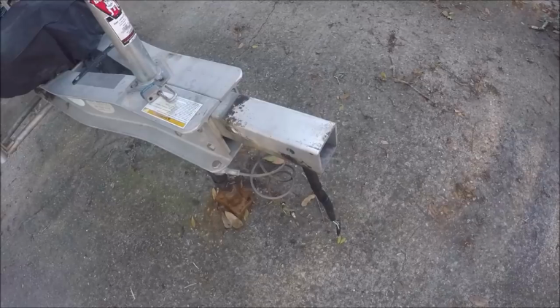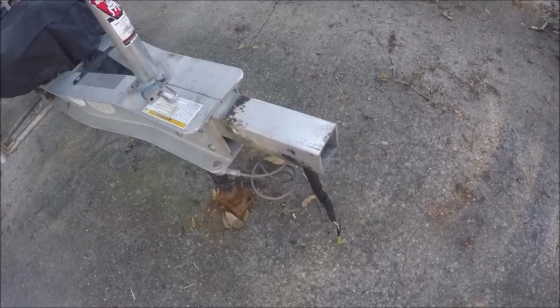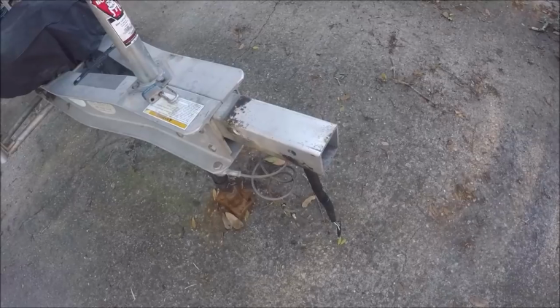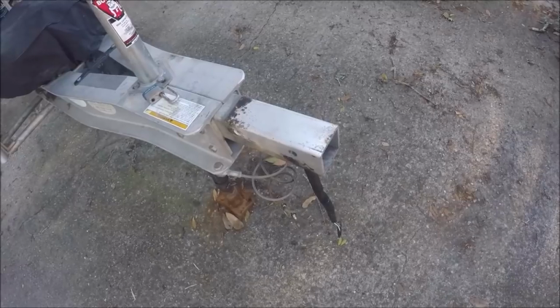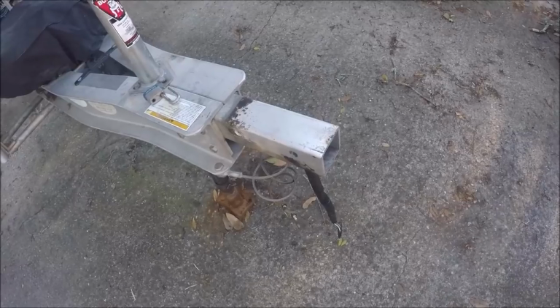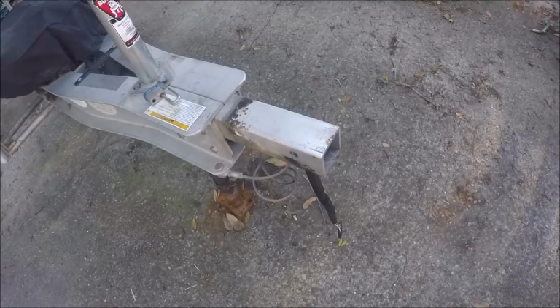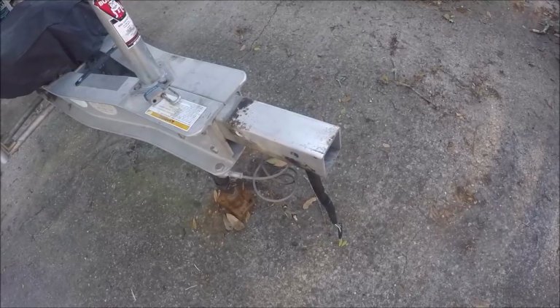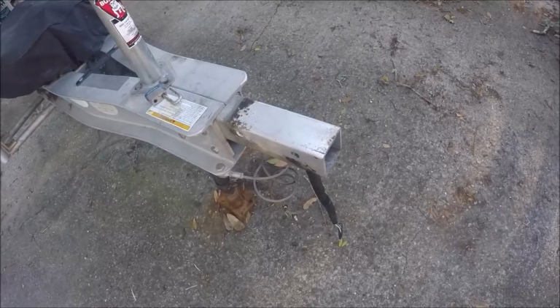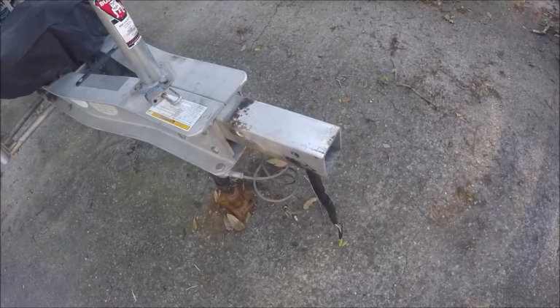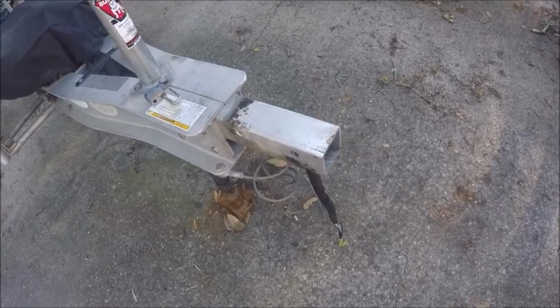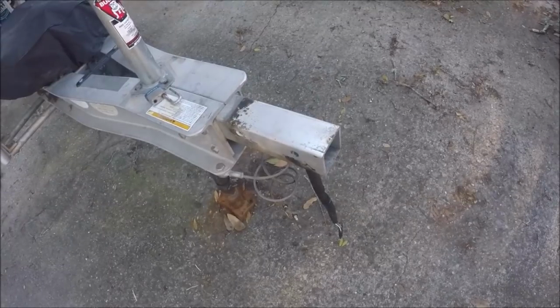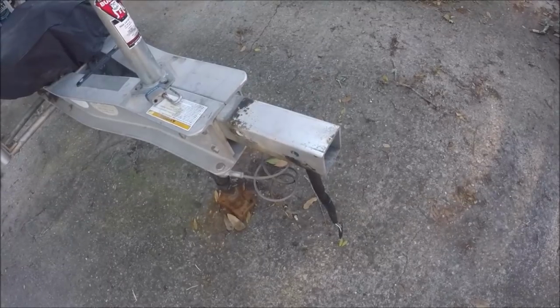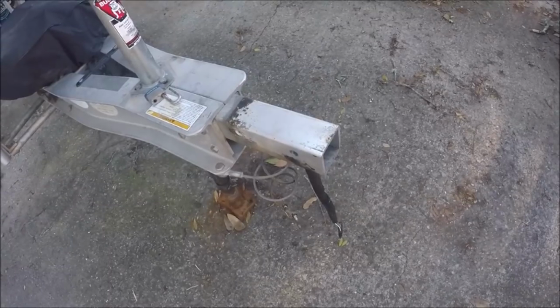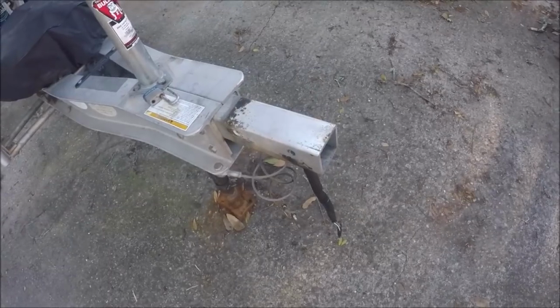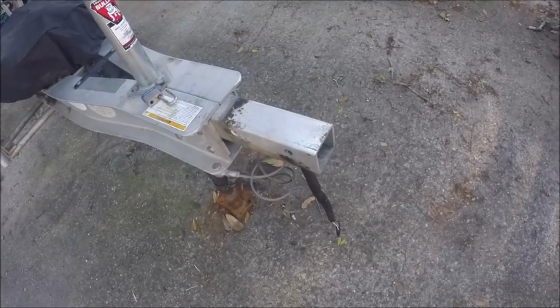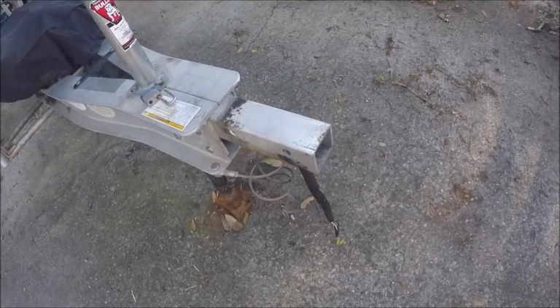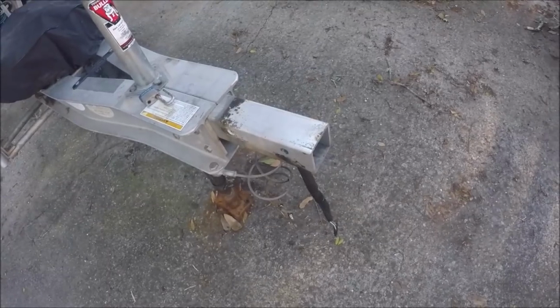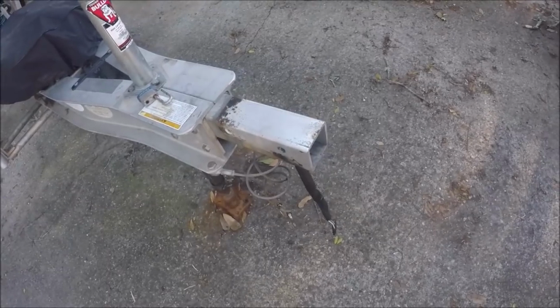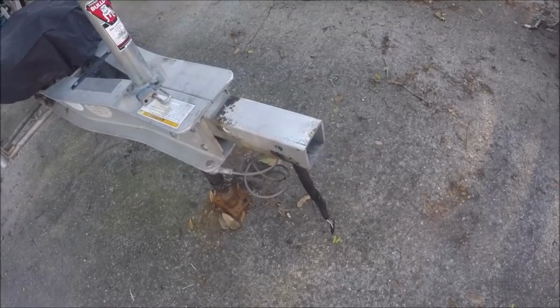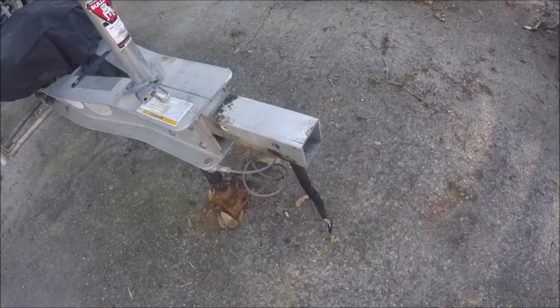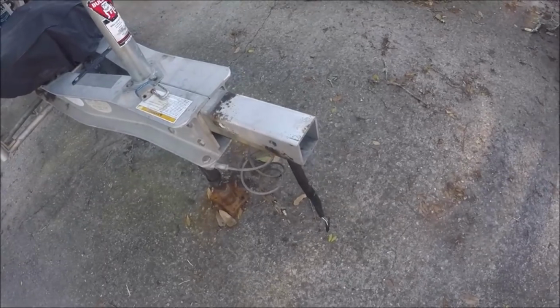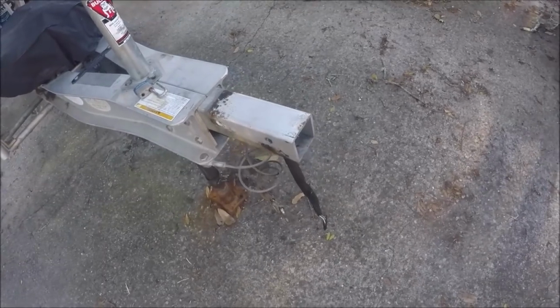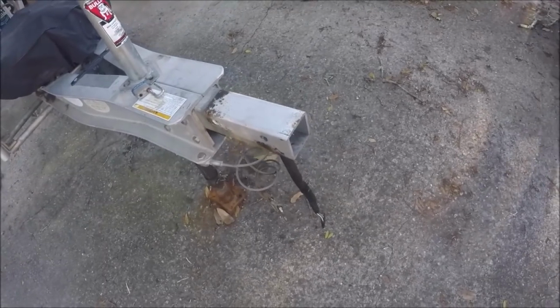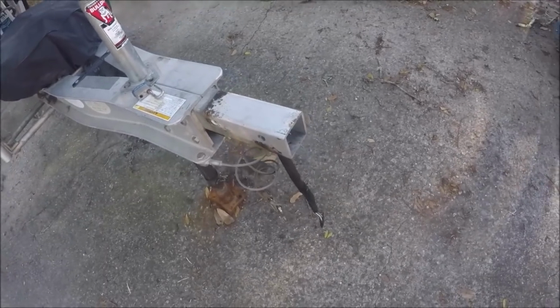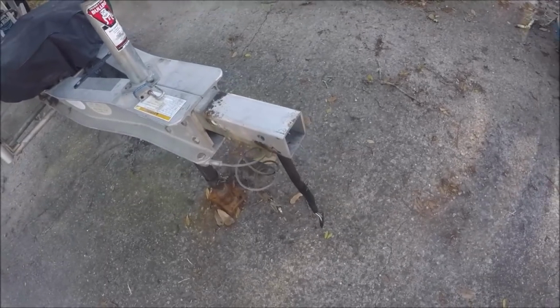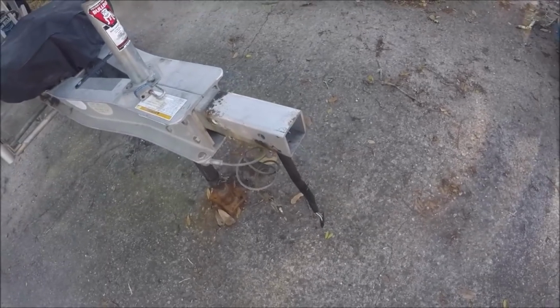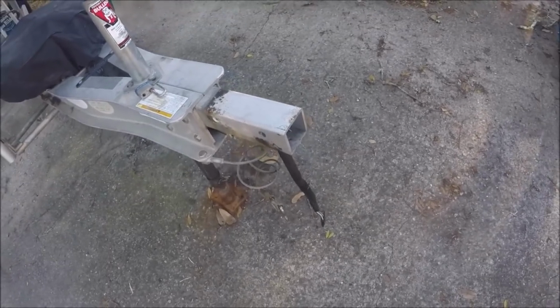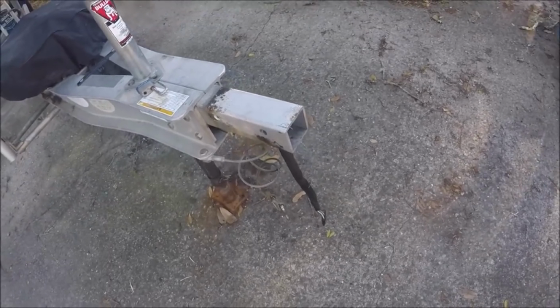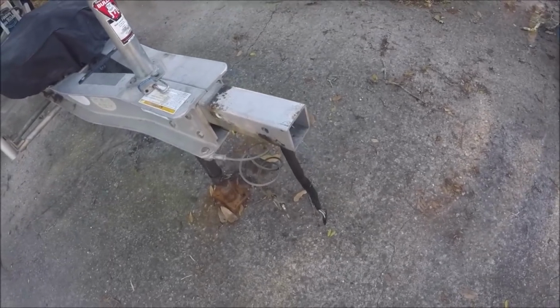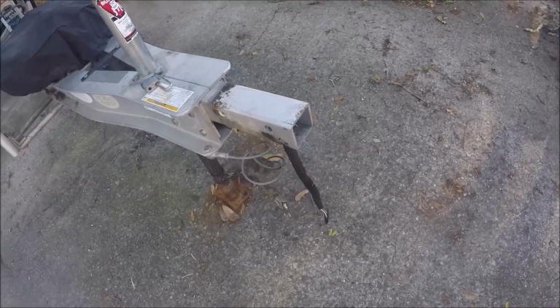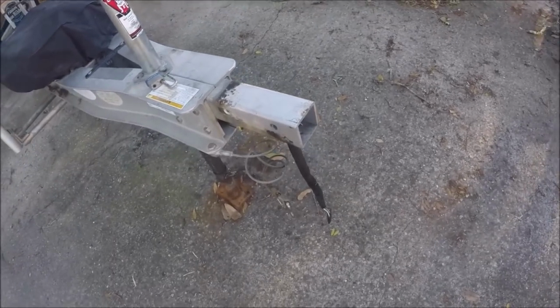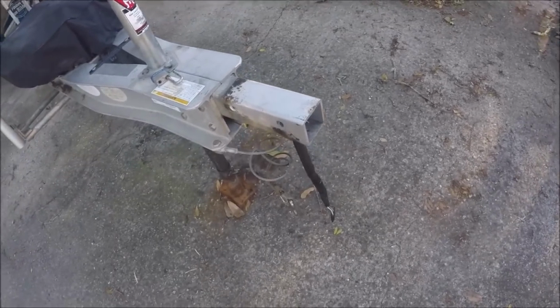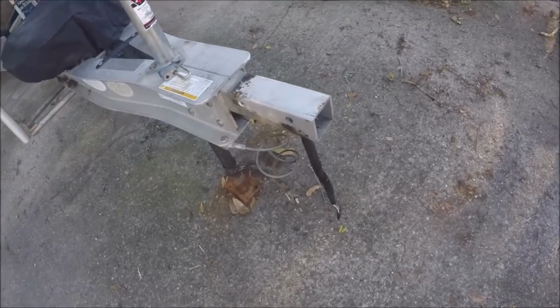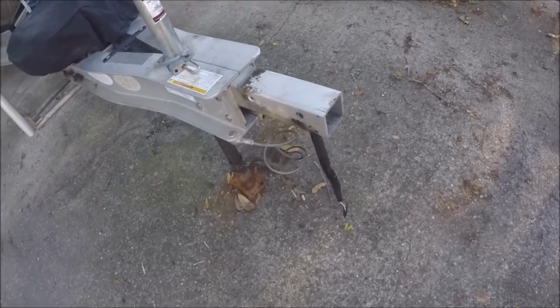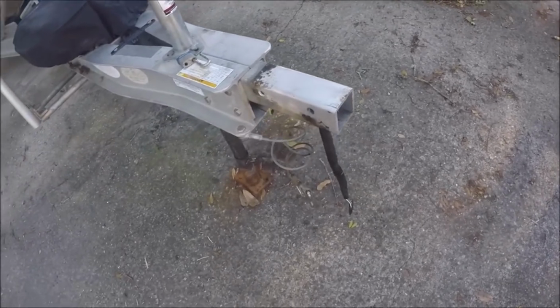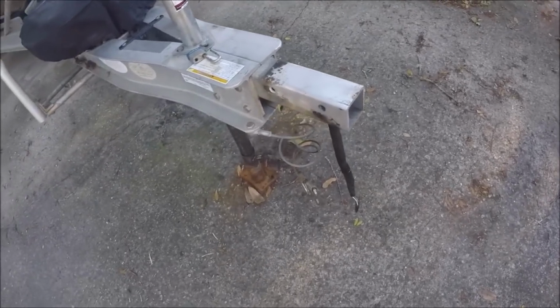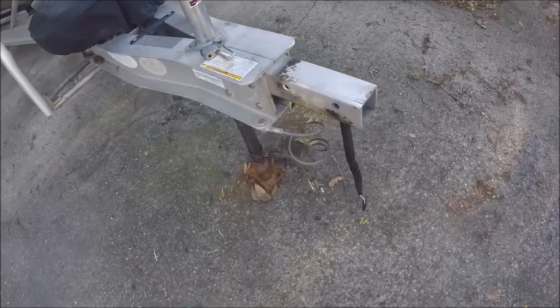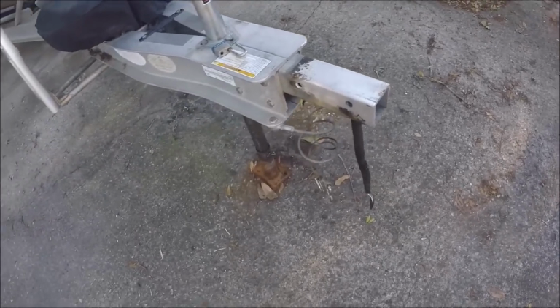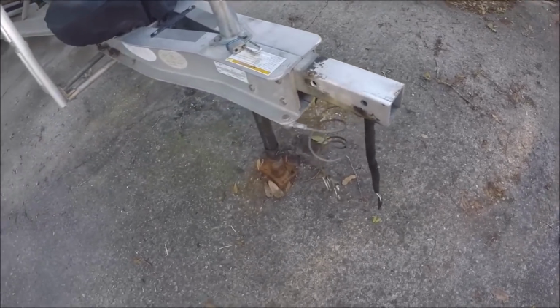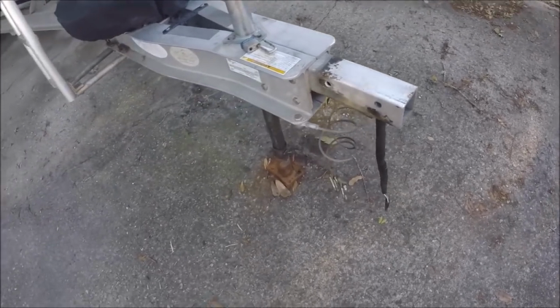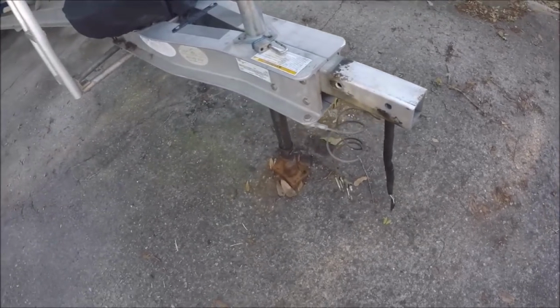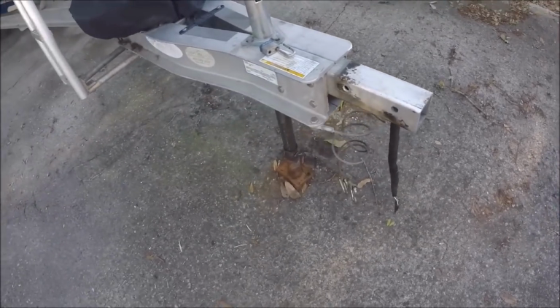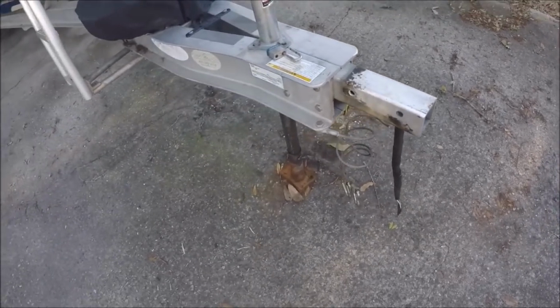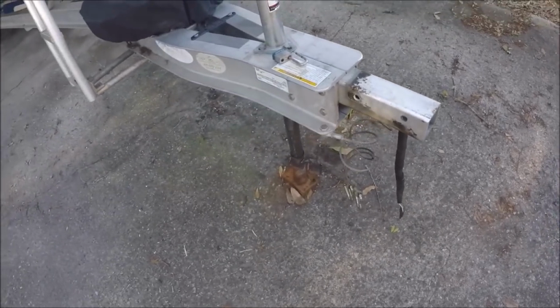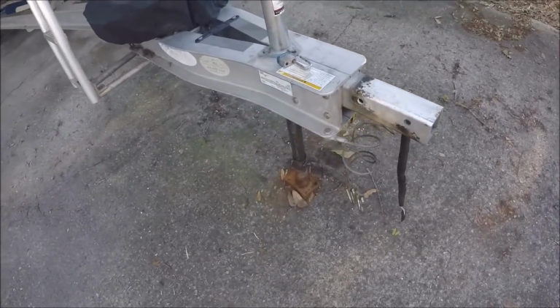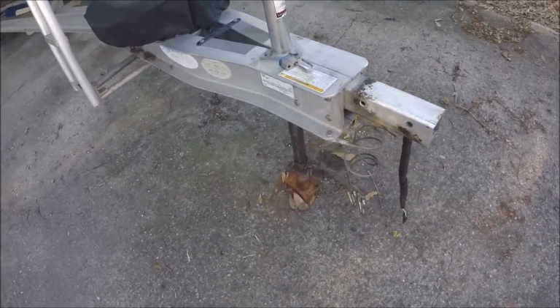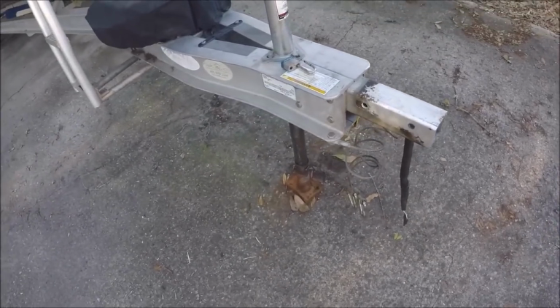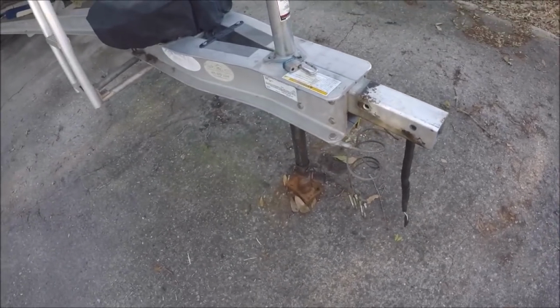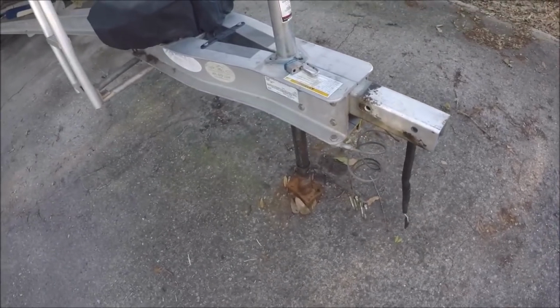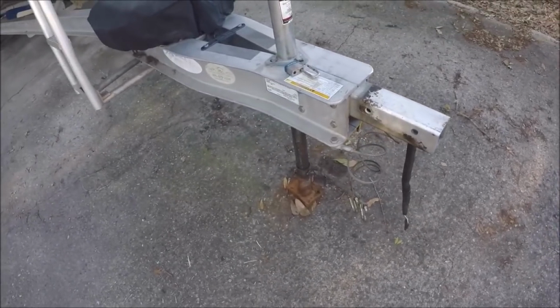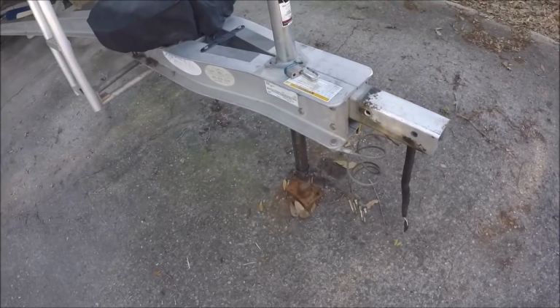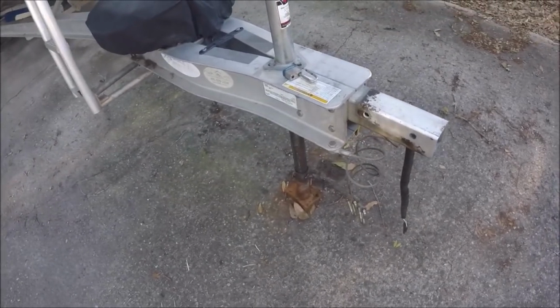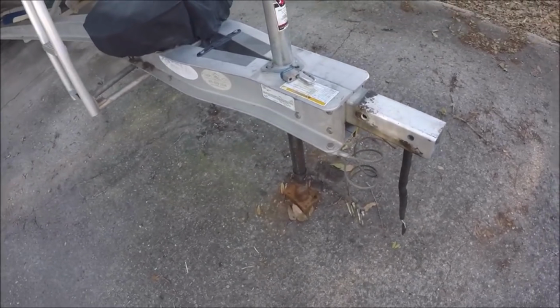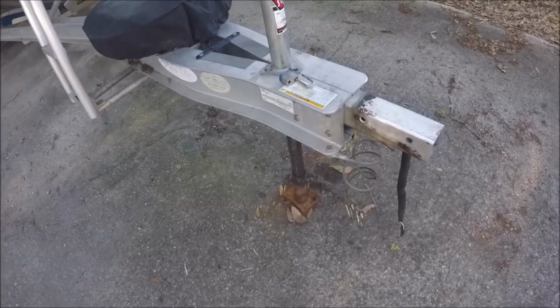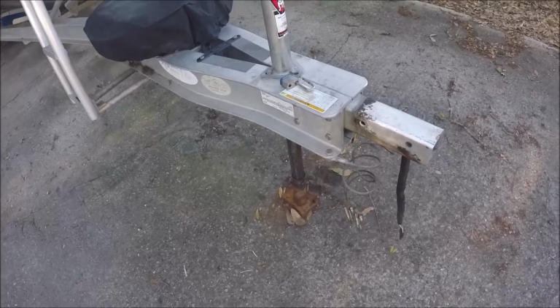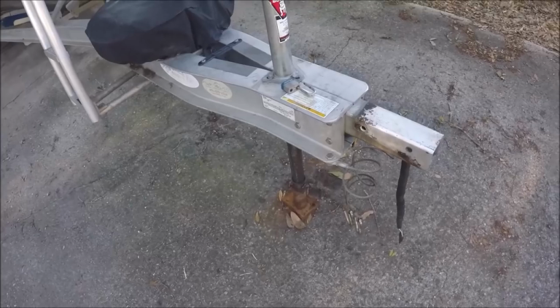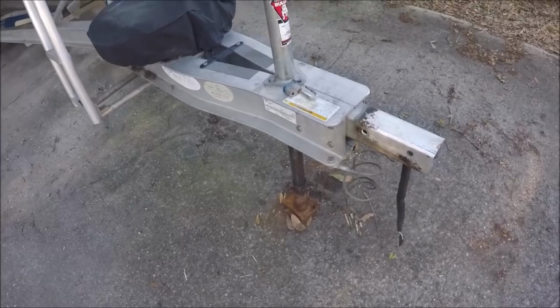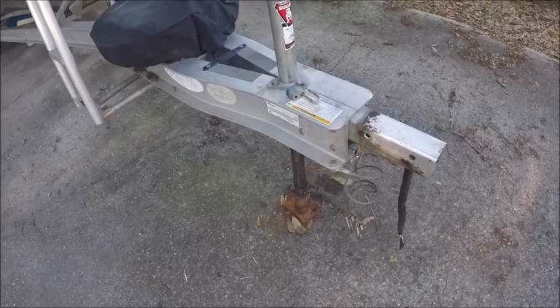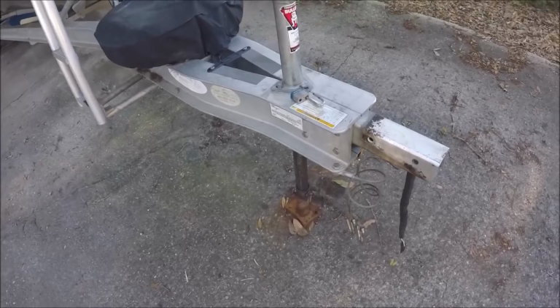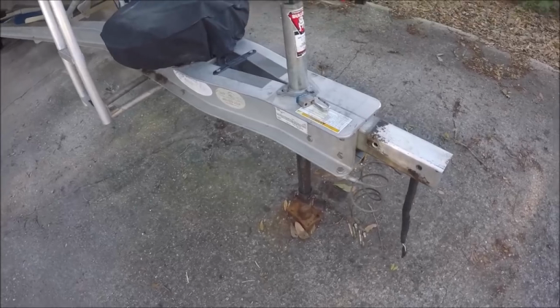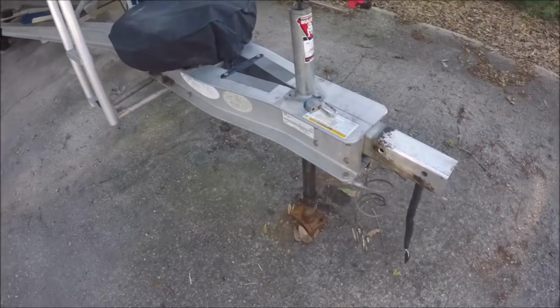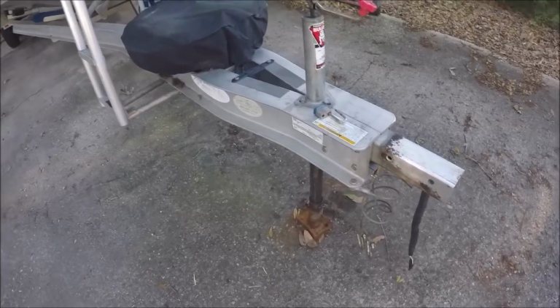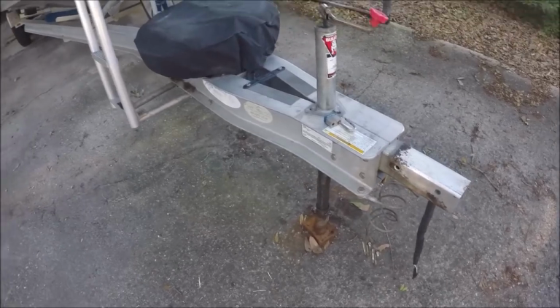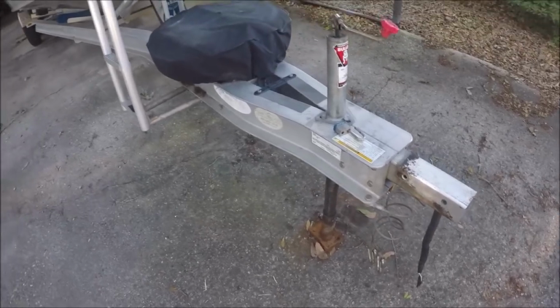The entire coupler is gone on the front of my boat trailer.